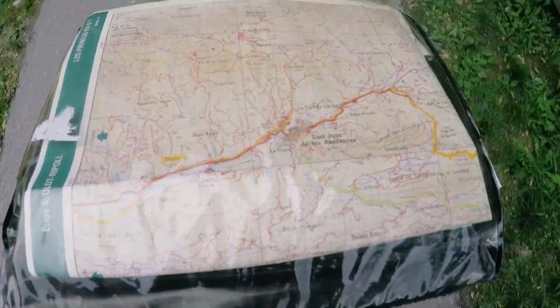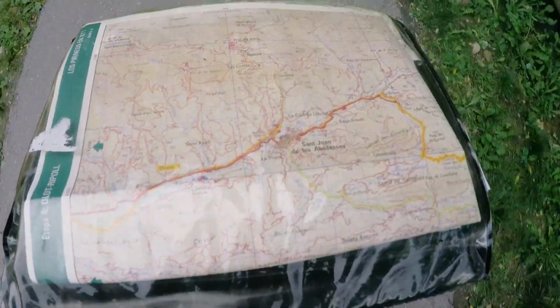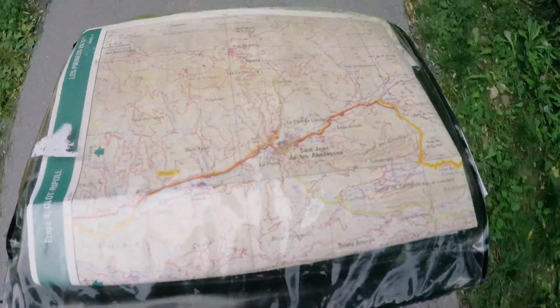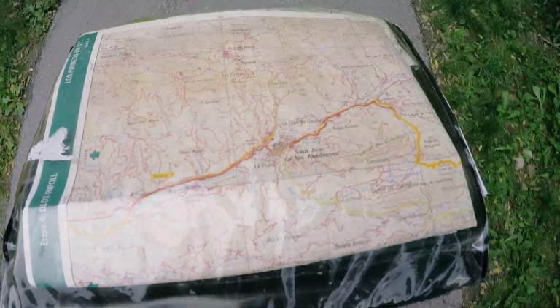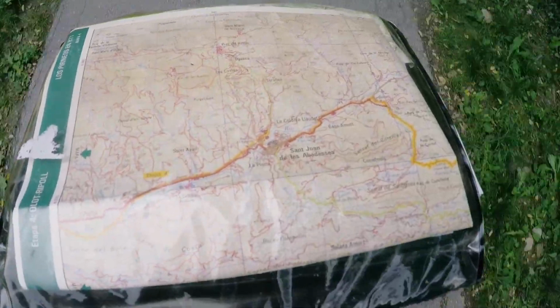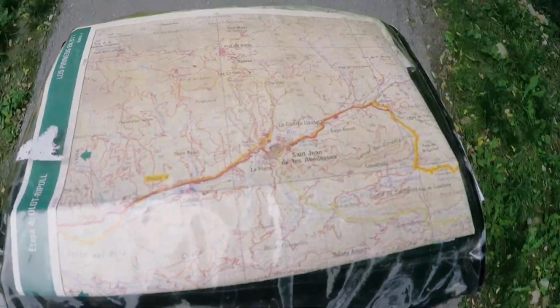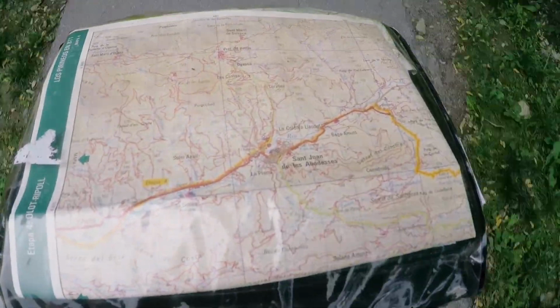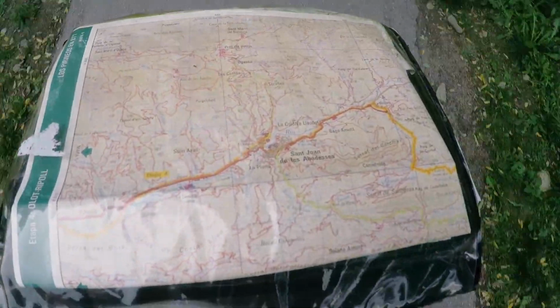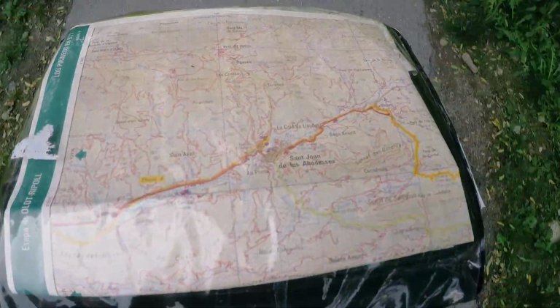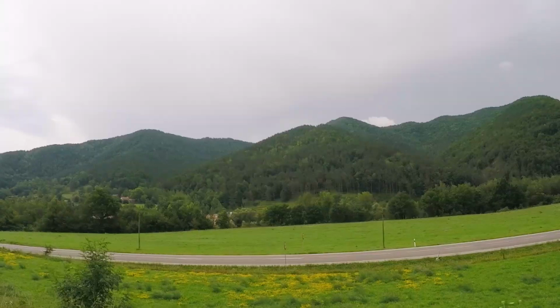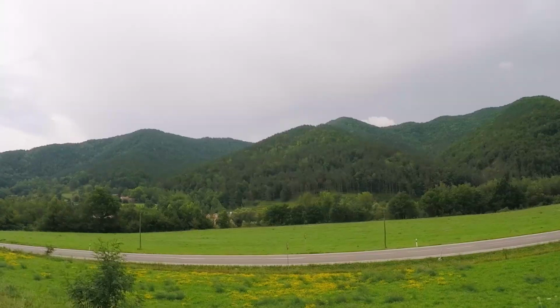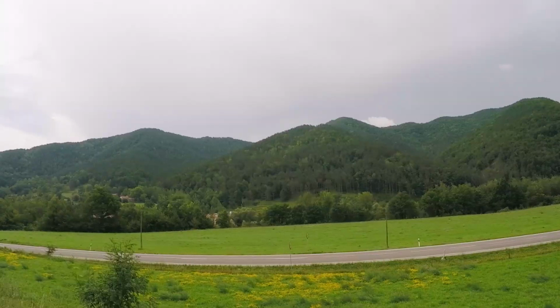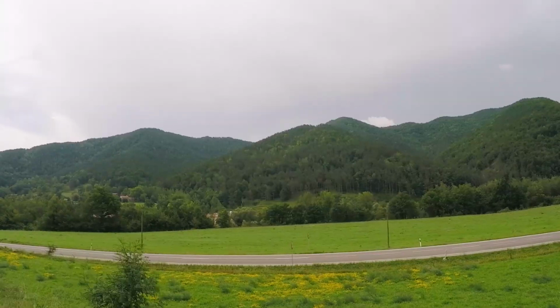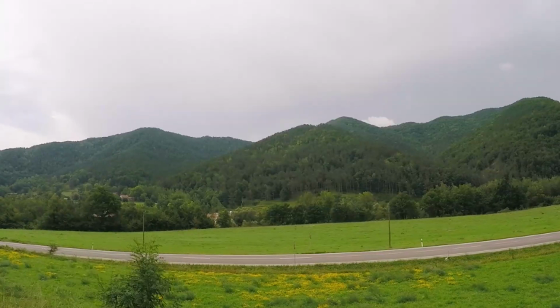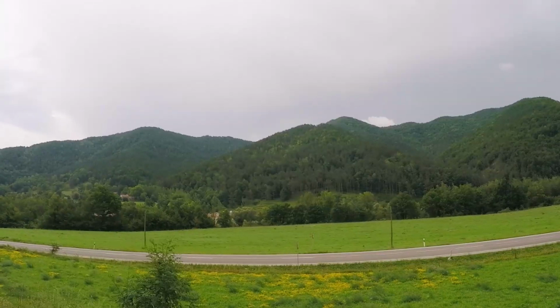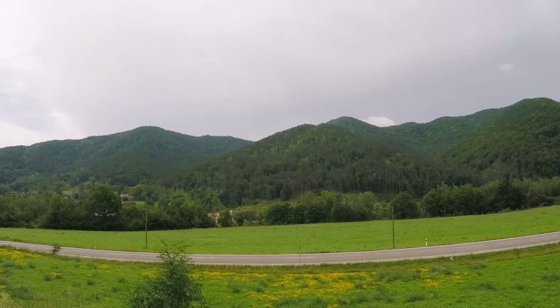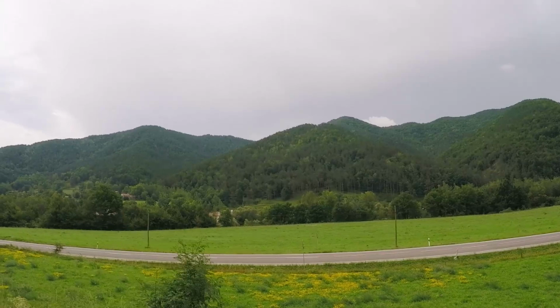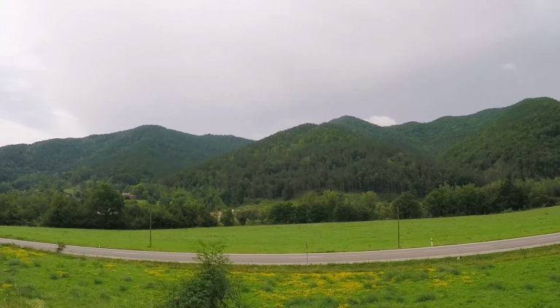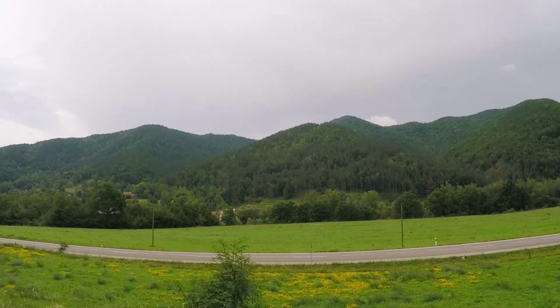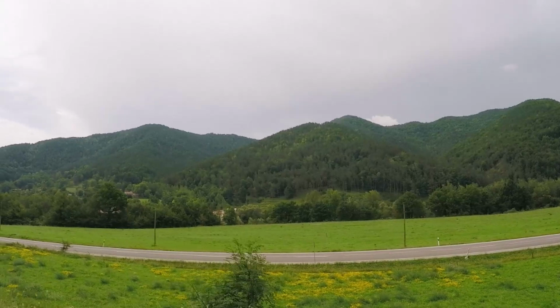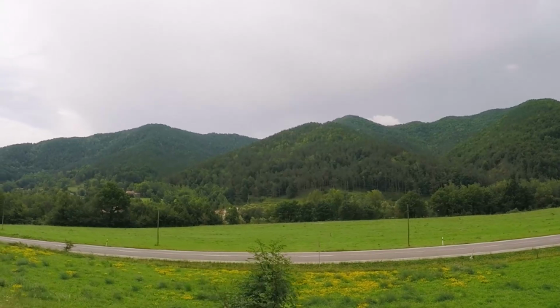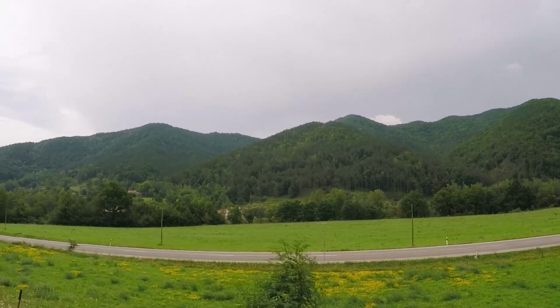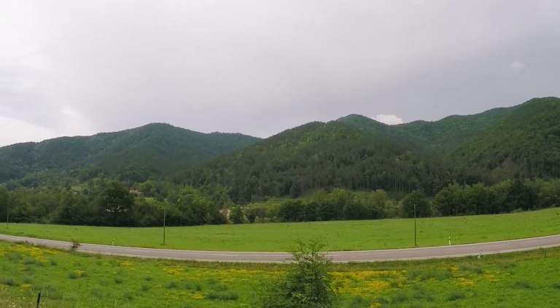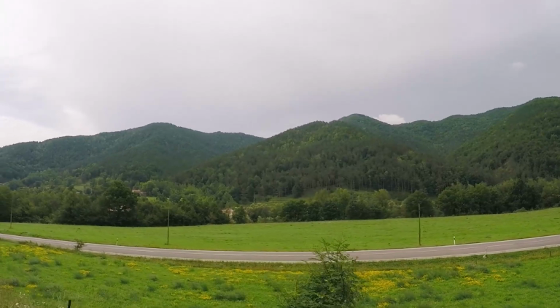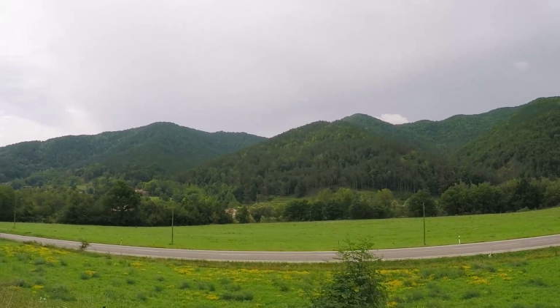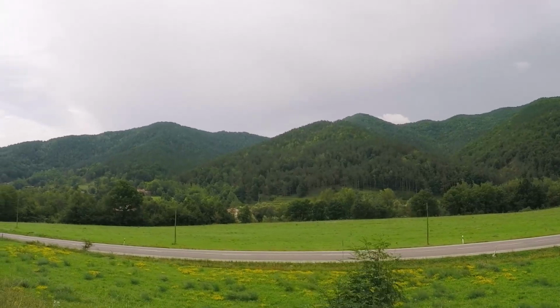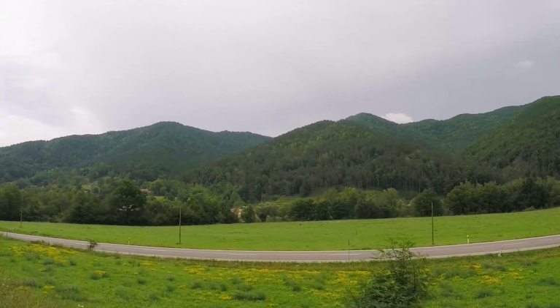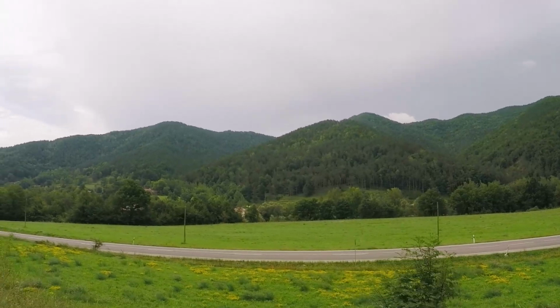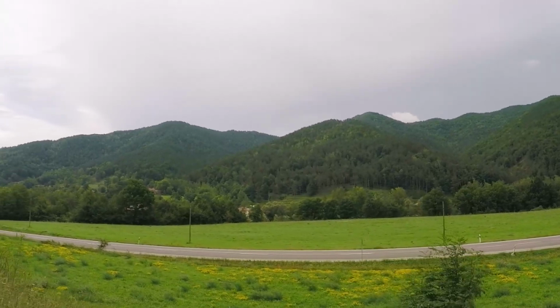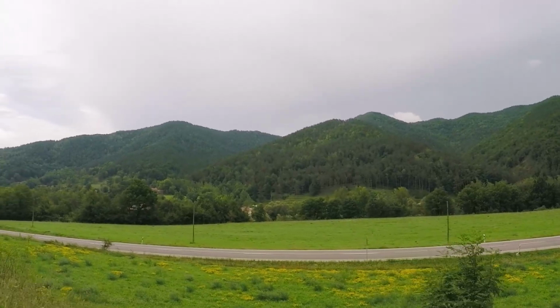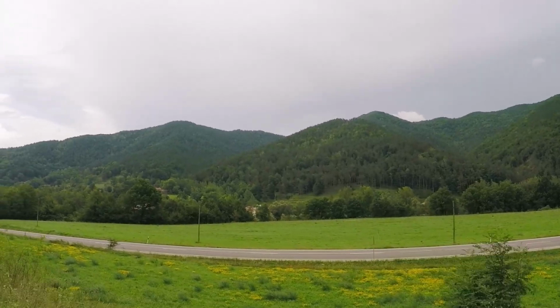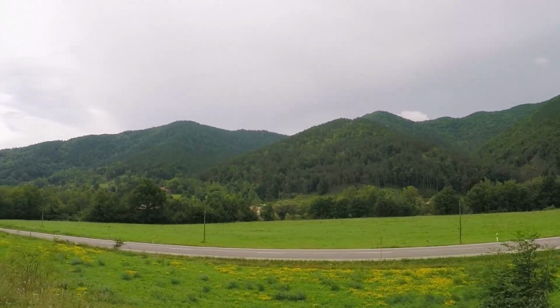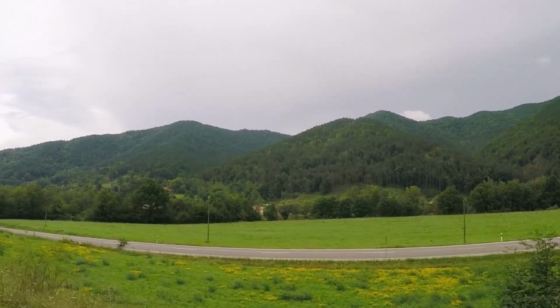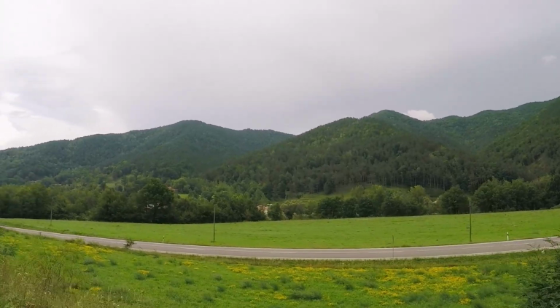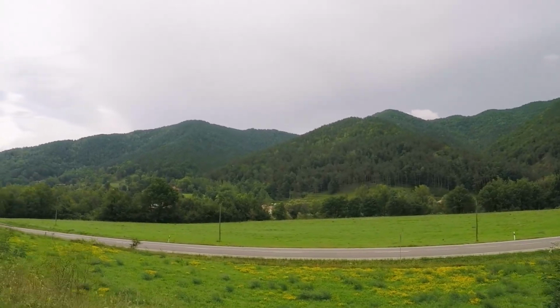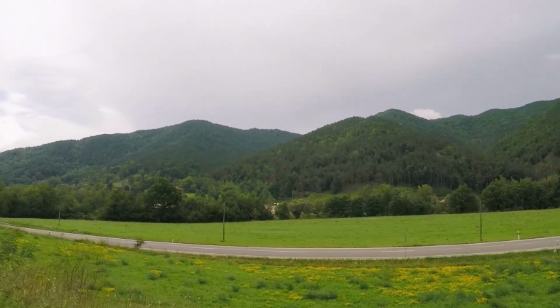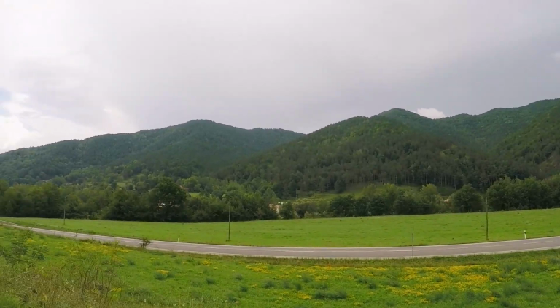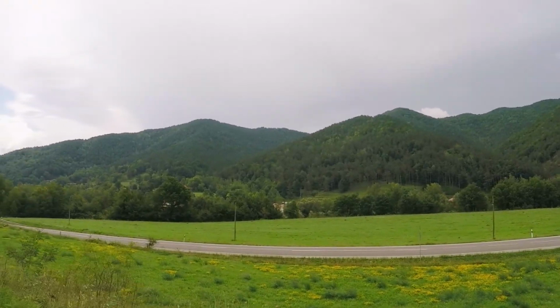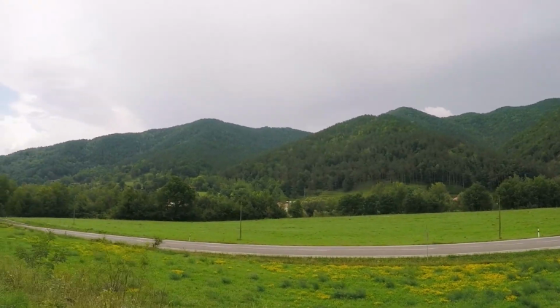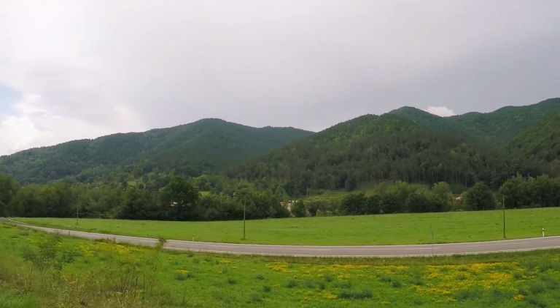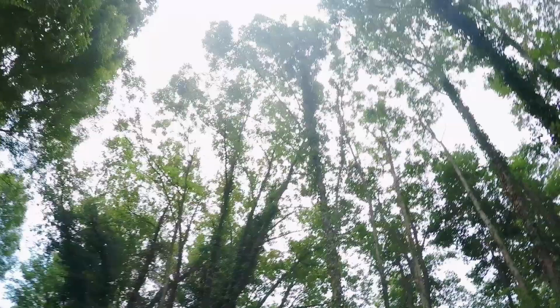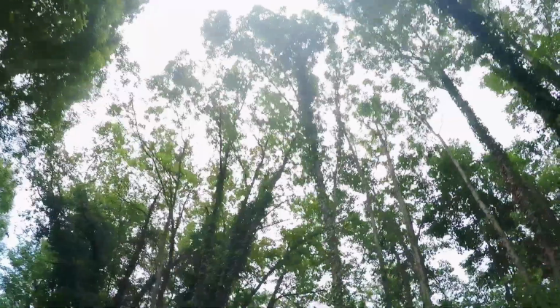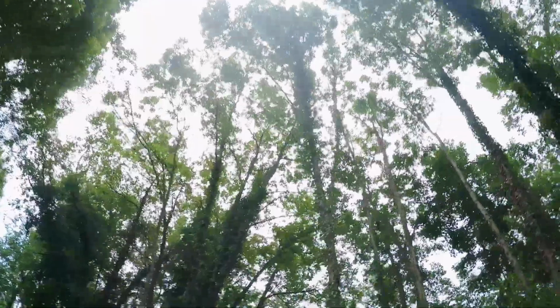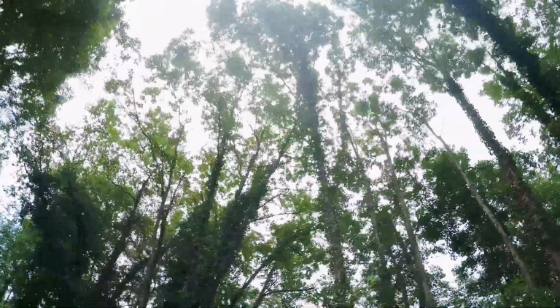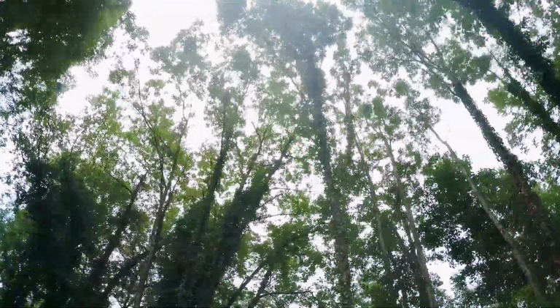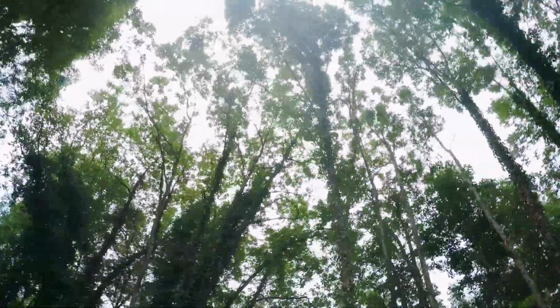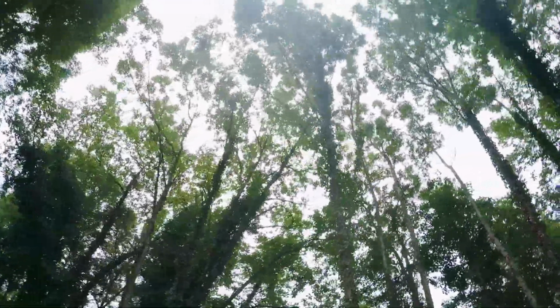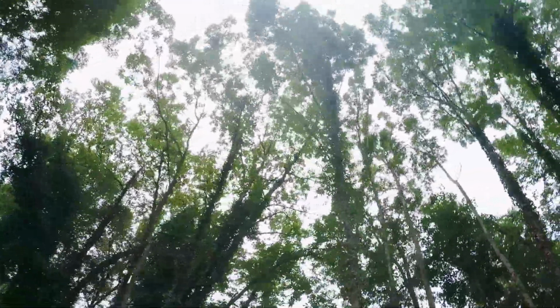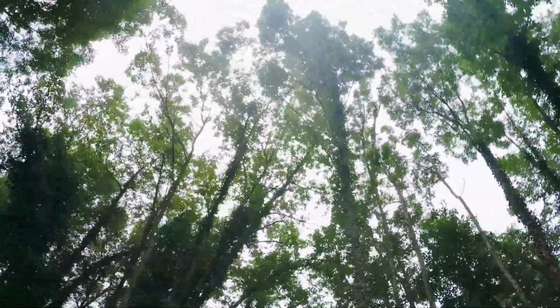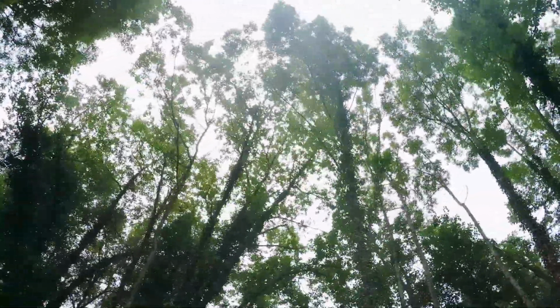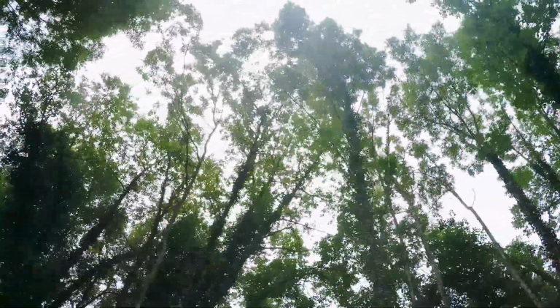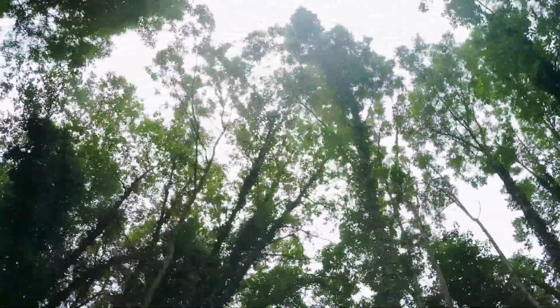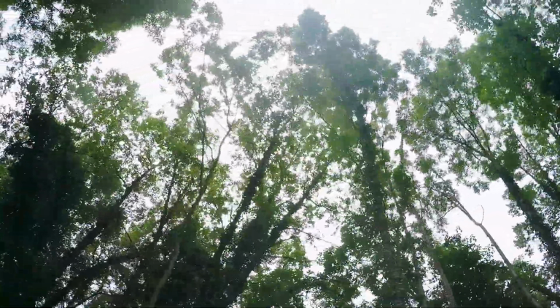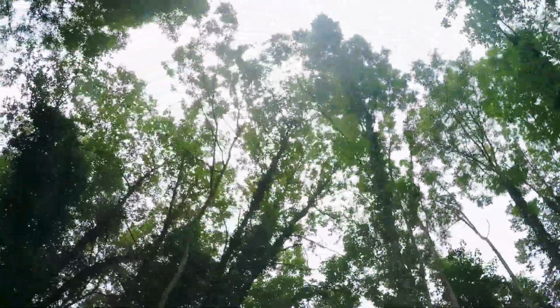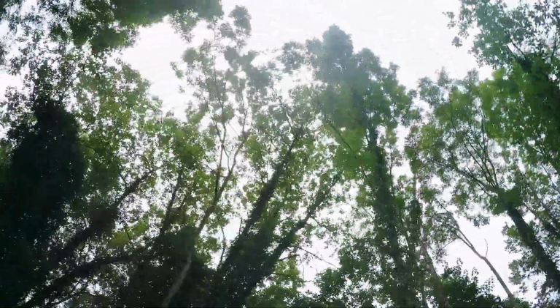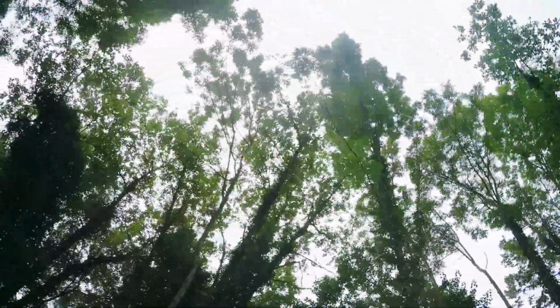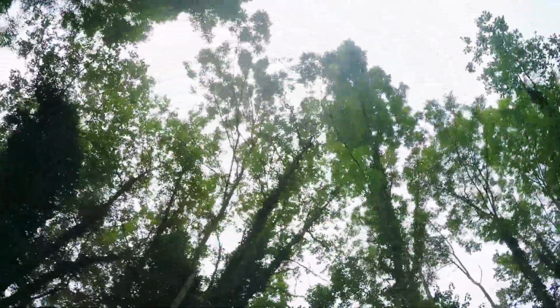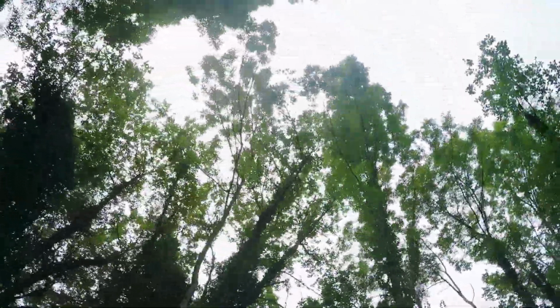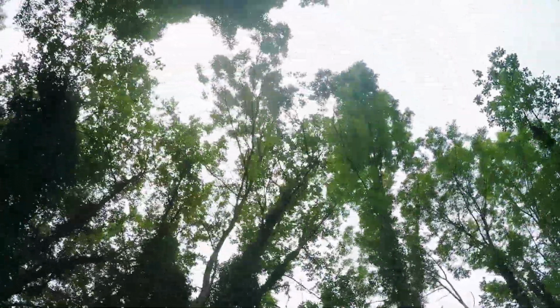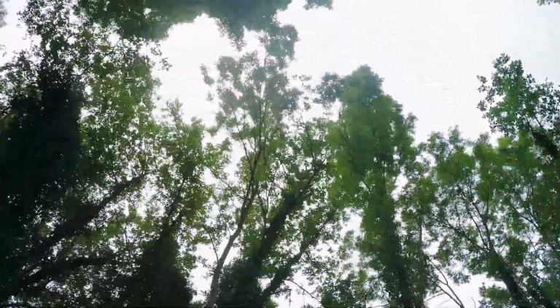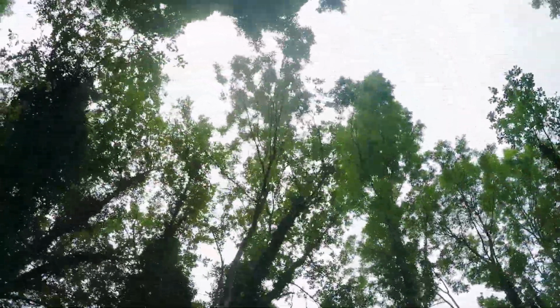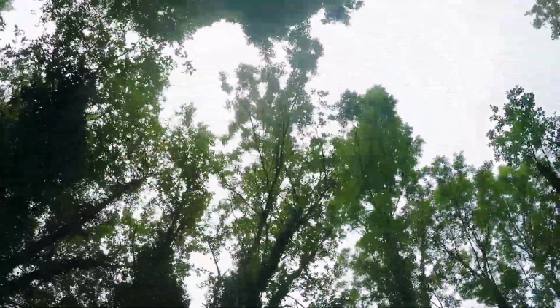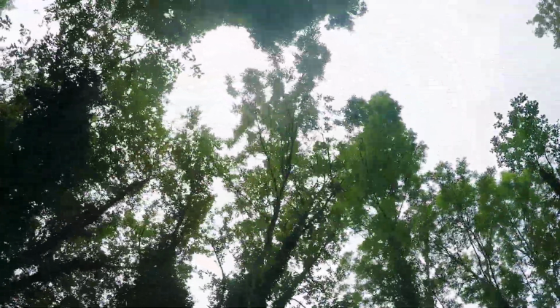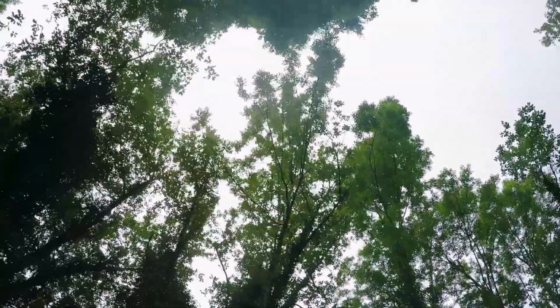You don't really need a map and you don't really need to be able to navigate. The path is quite obvious and it goes through some beautiful changing landscapes.